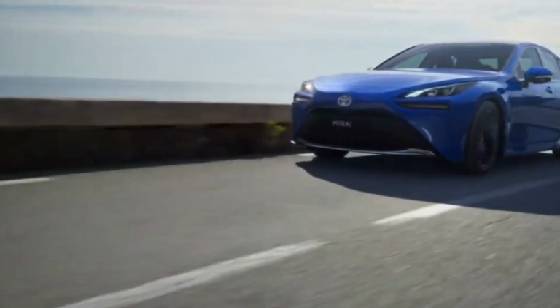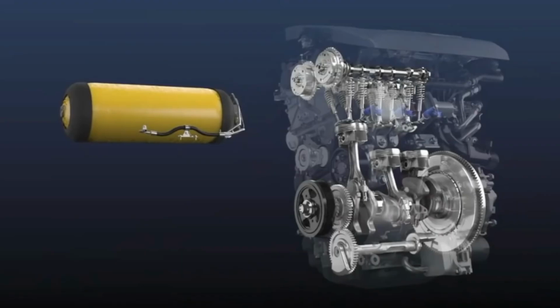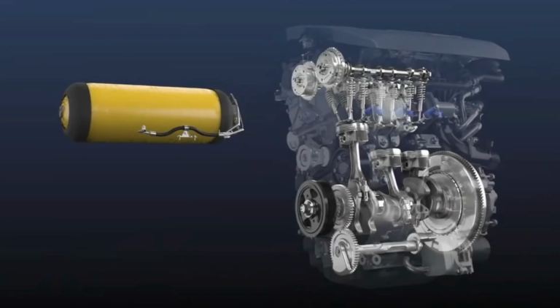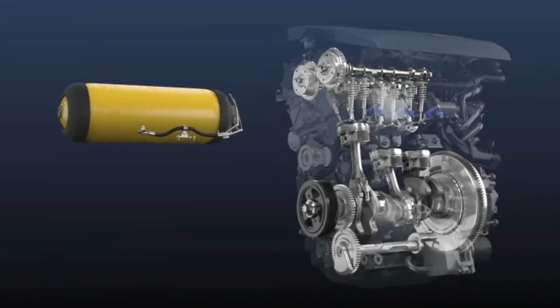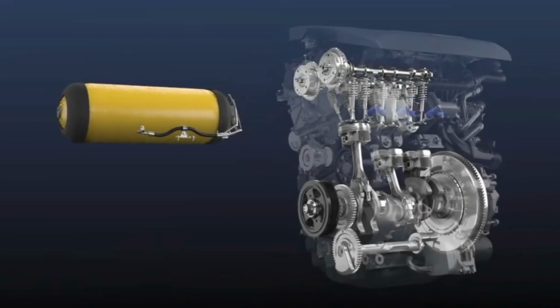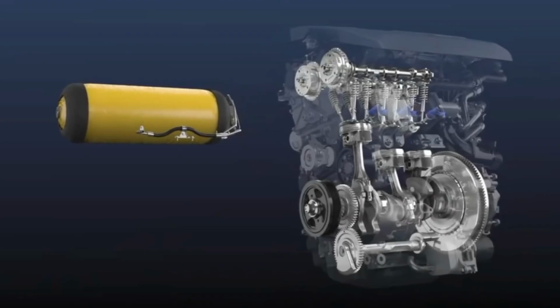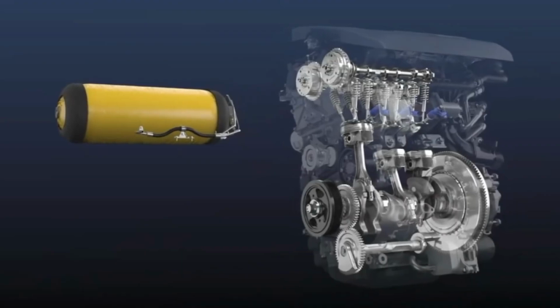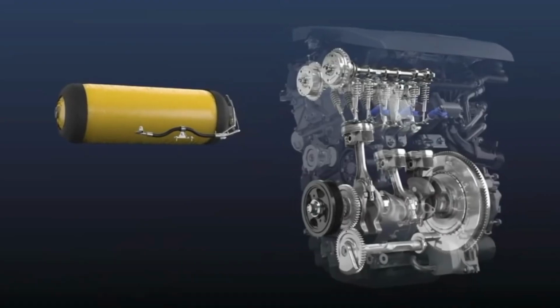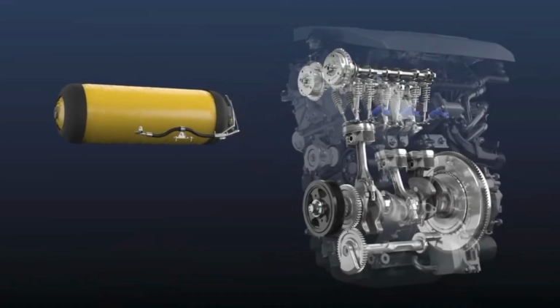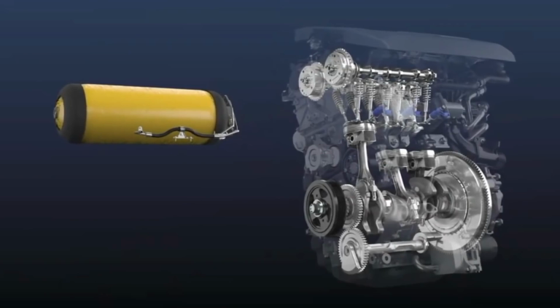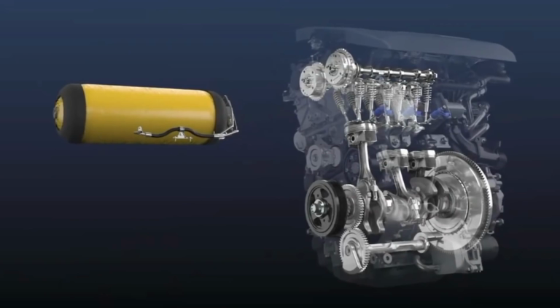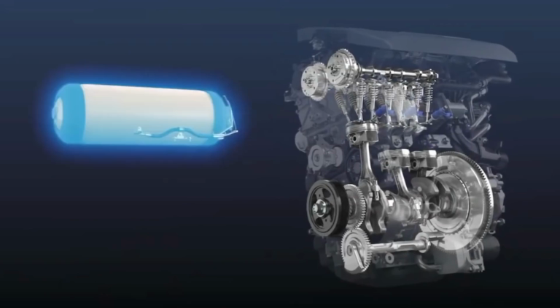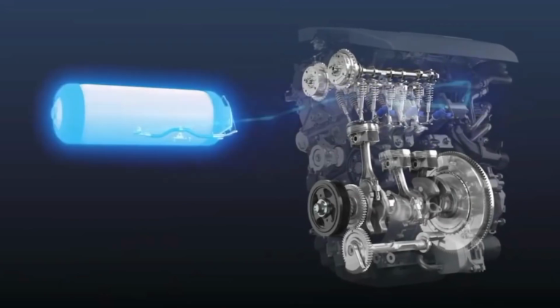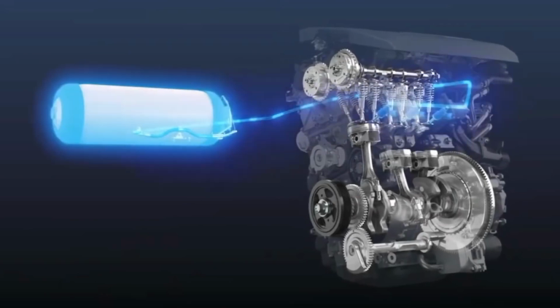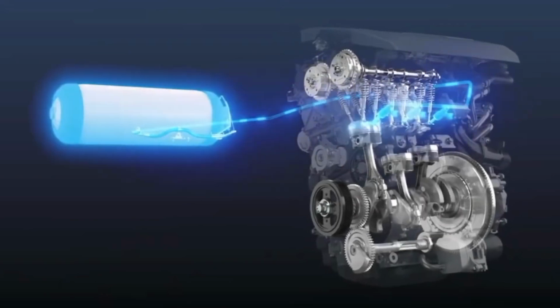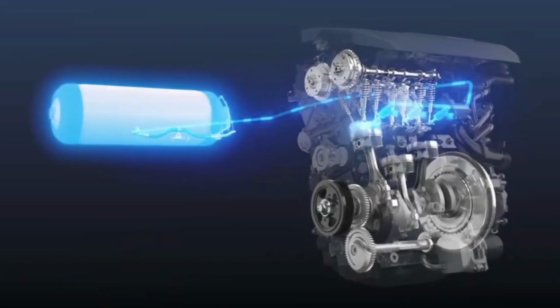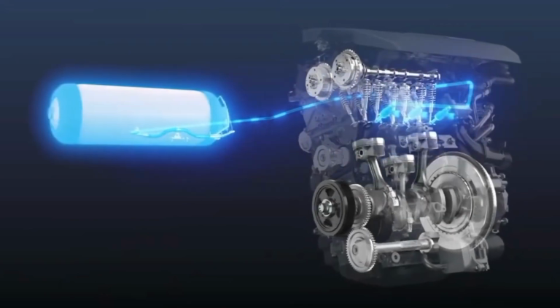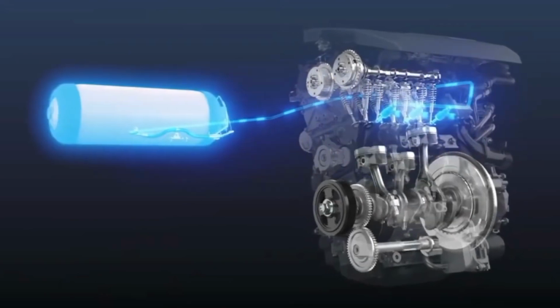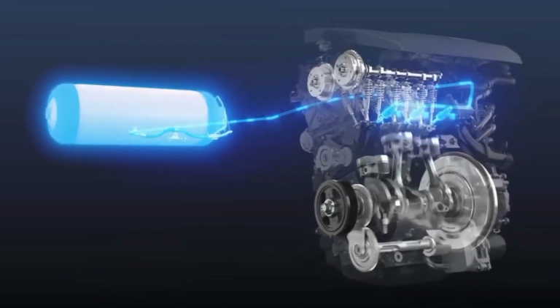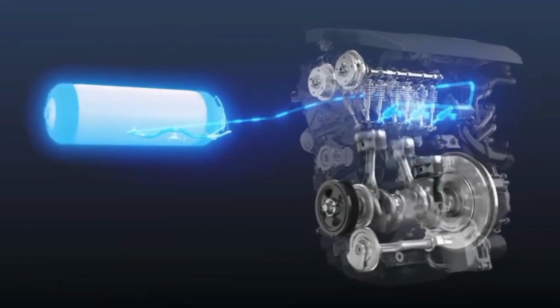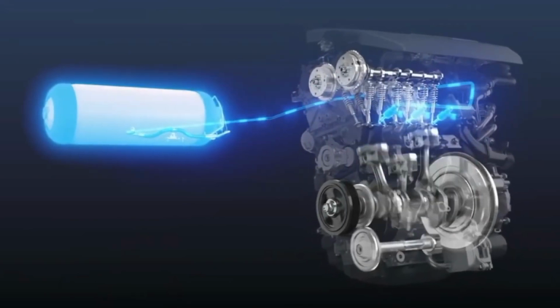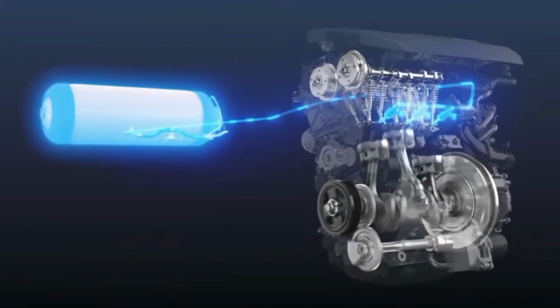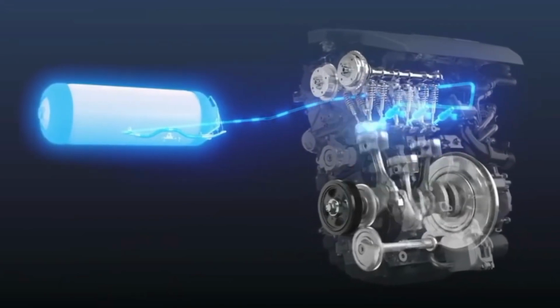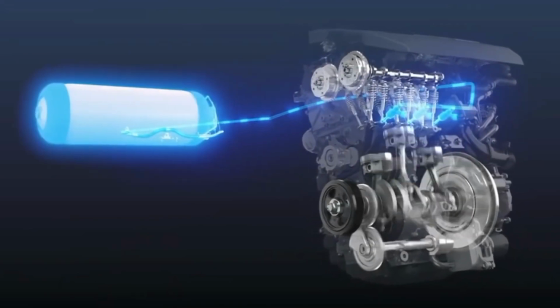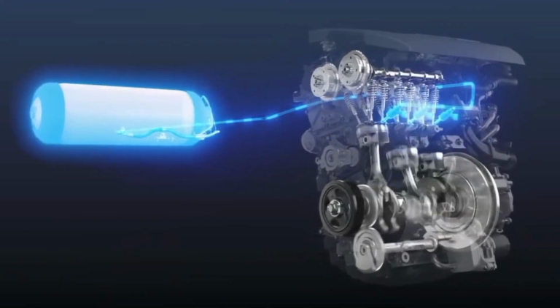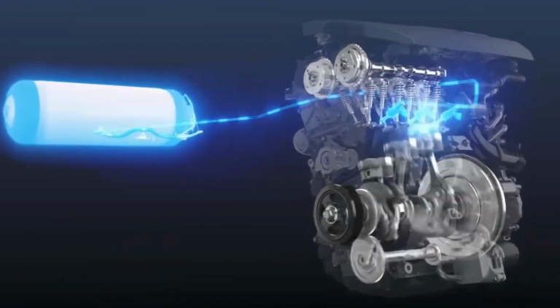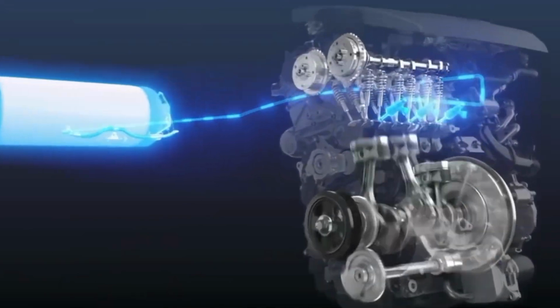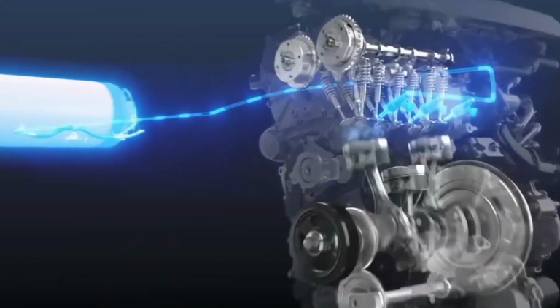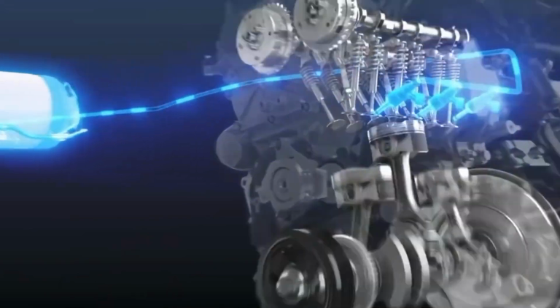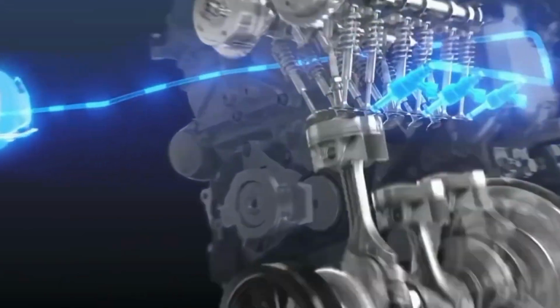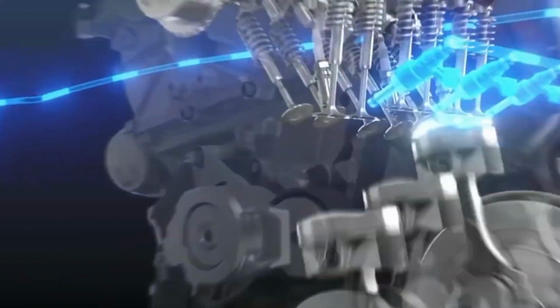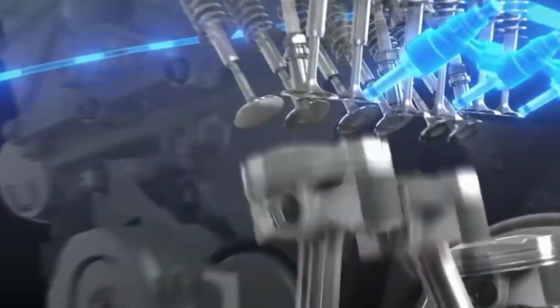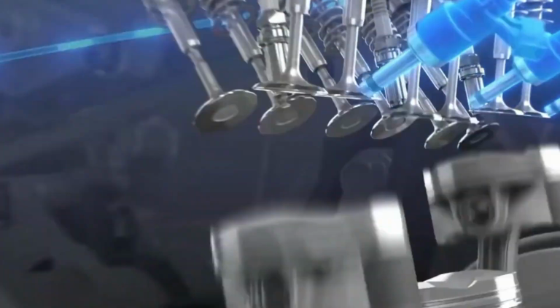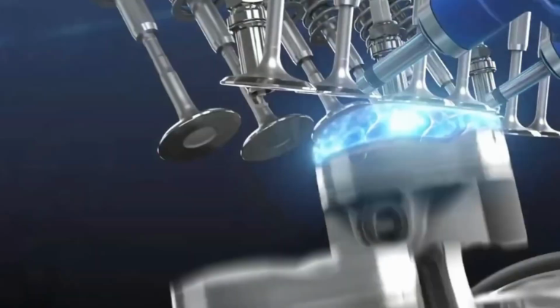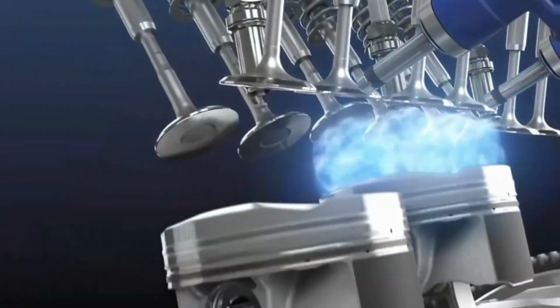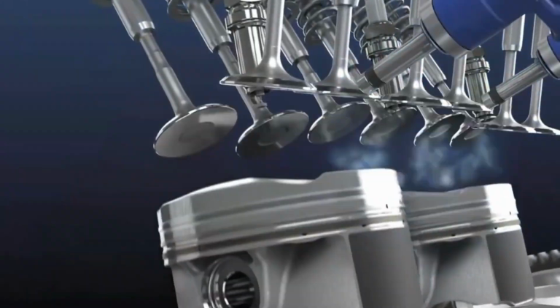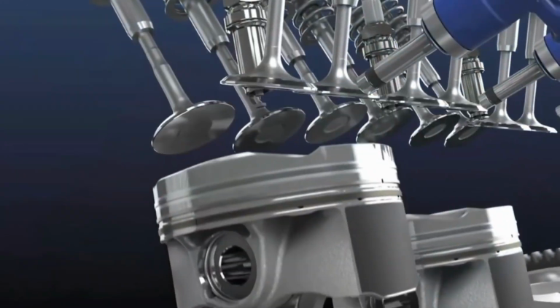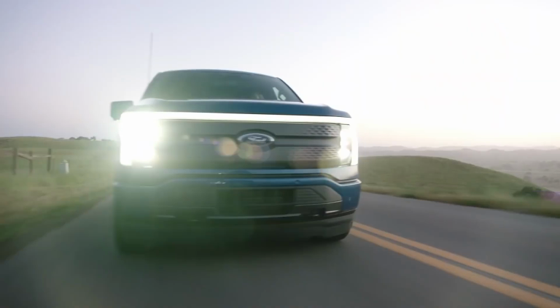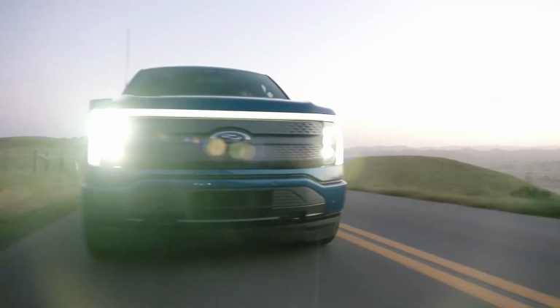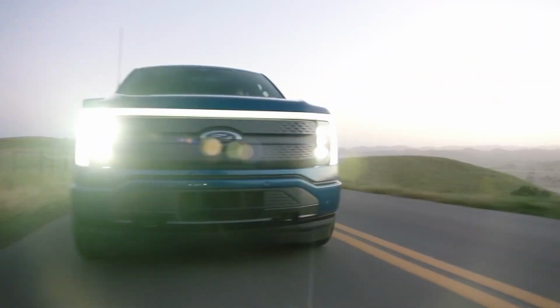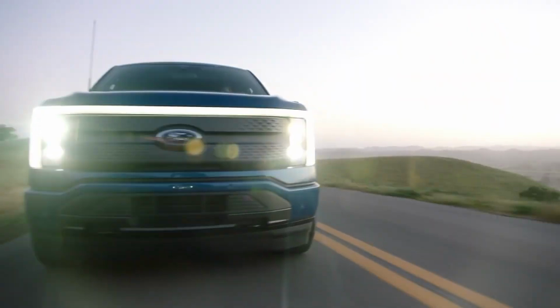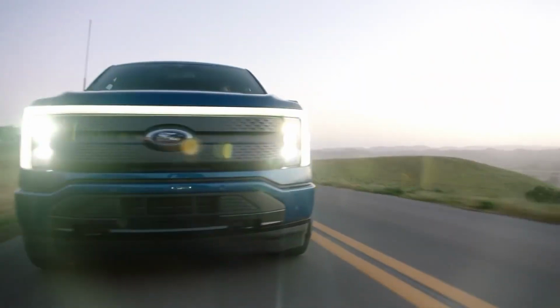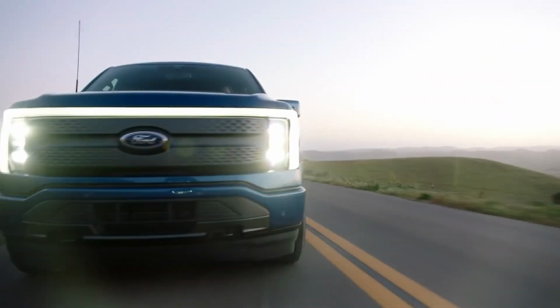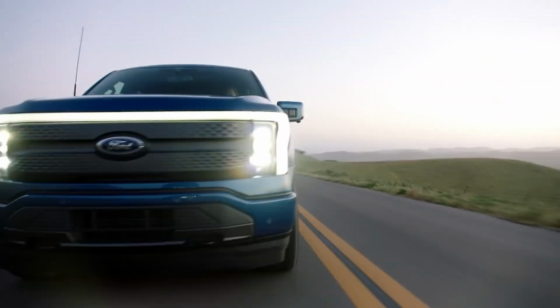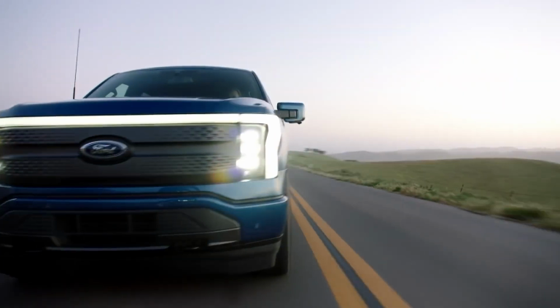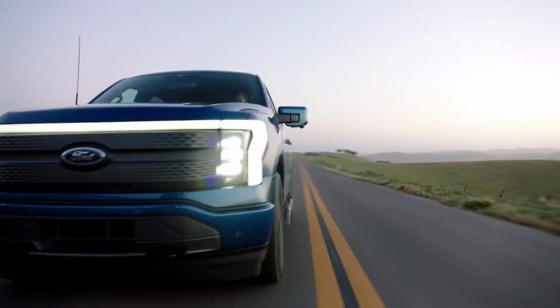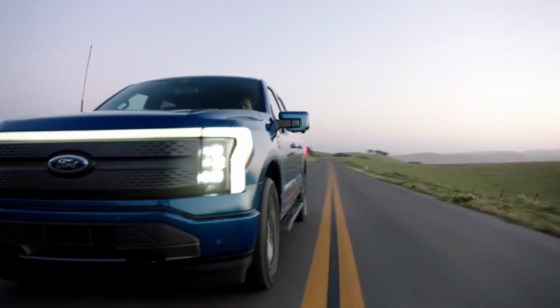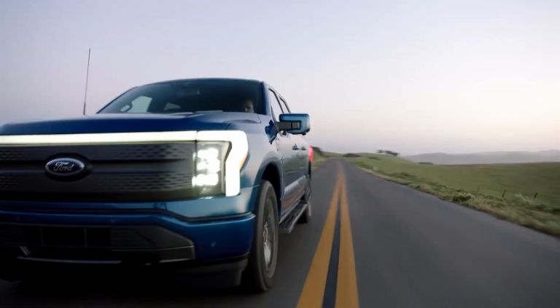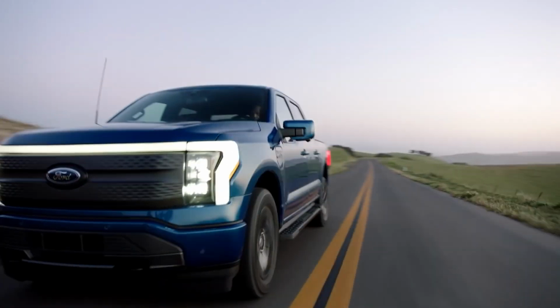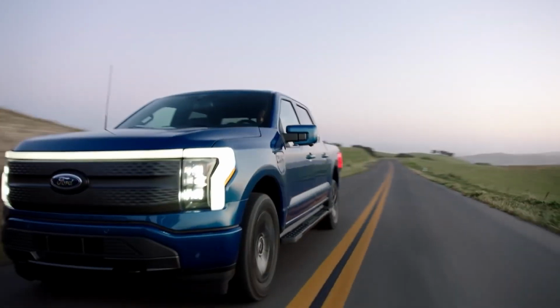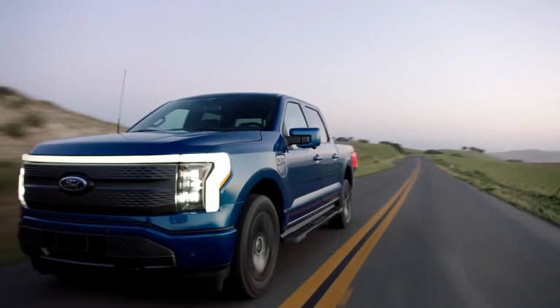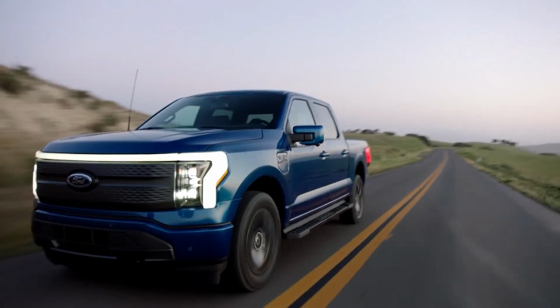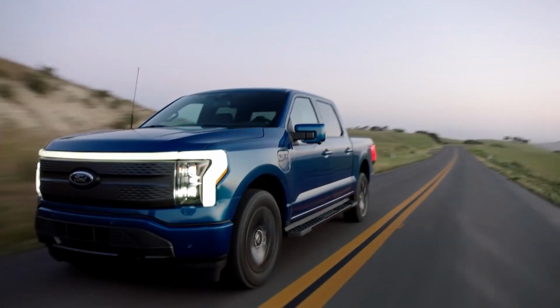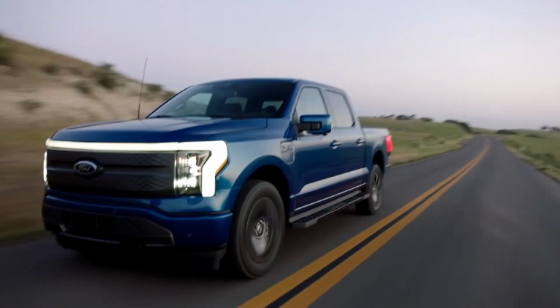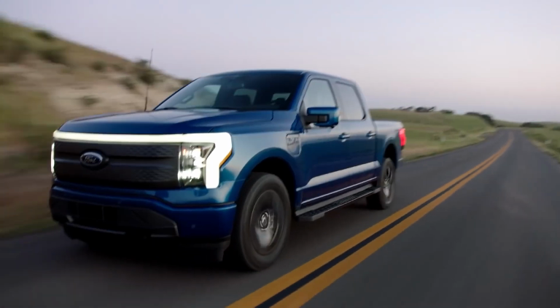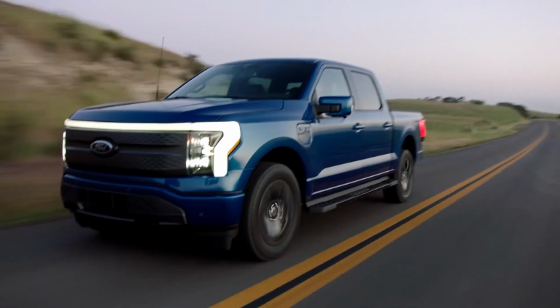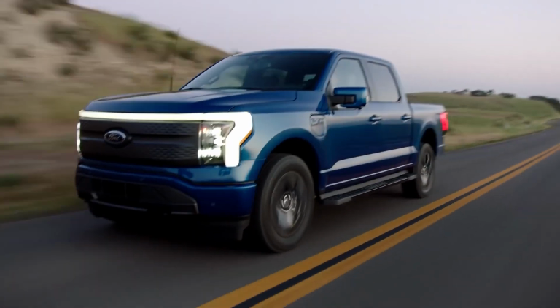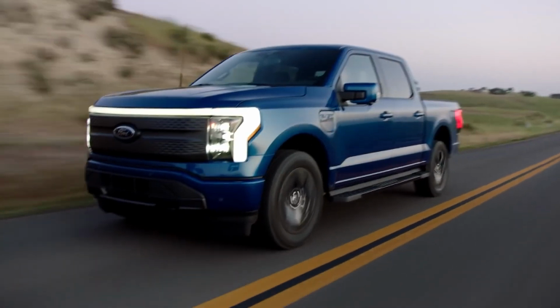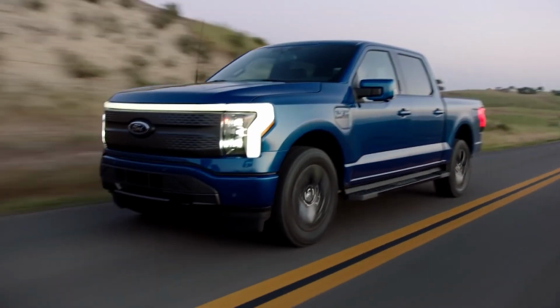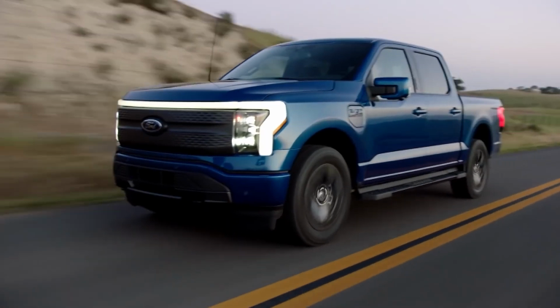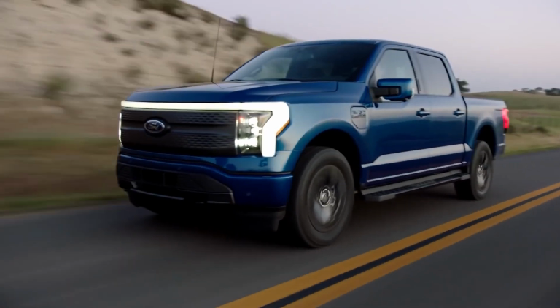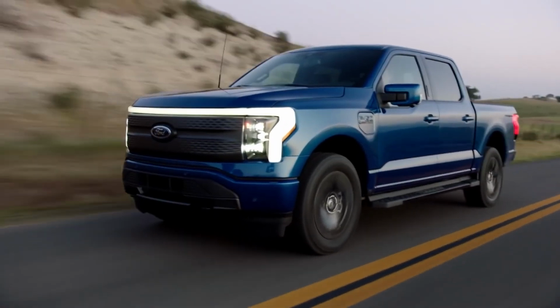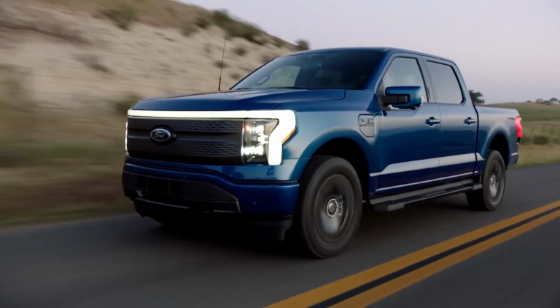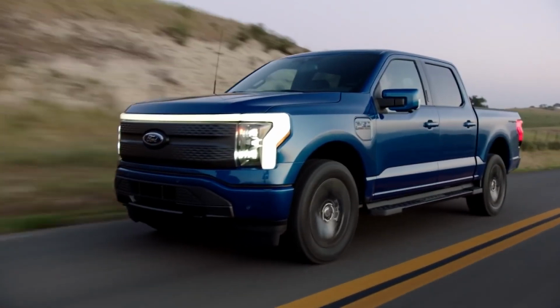What do you think? Will hydrogen cars replace electric vehicles, or will they both share the road? Let us know in the comments below.